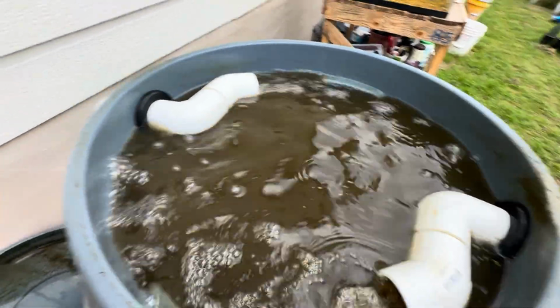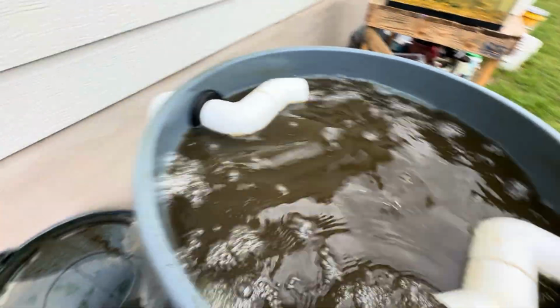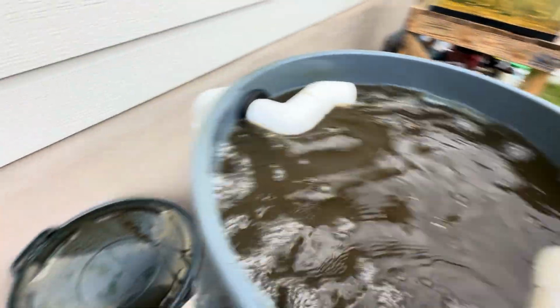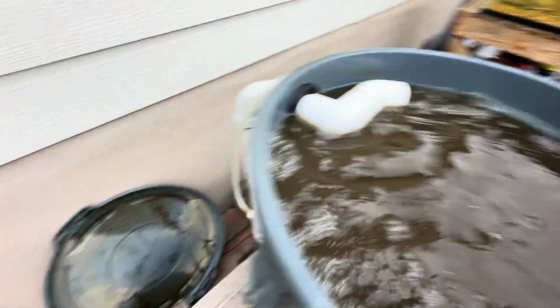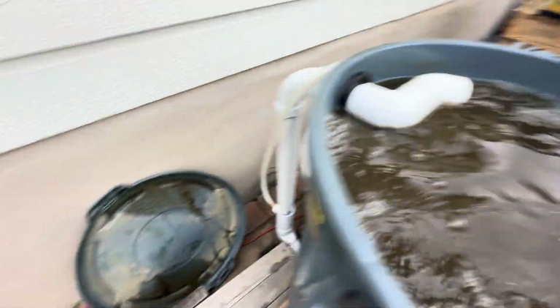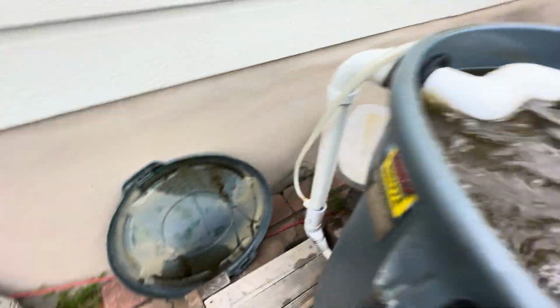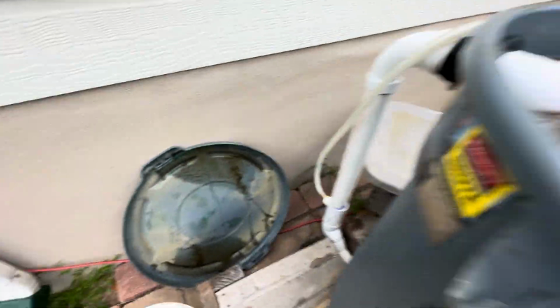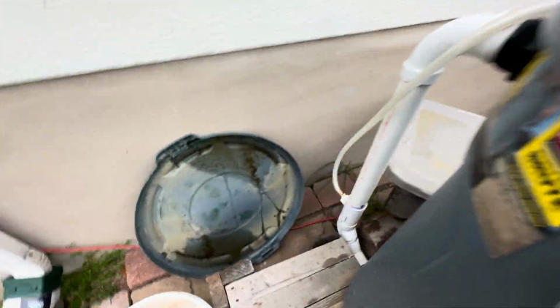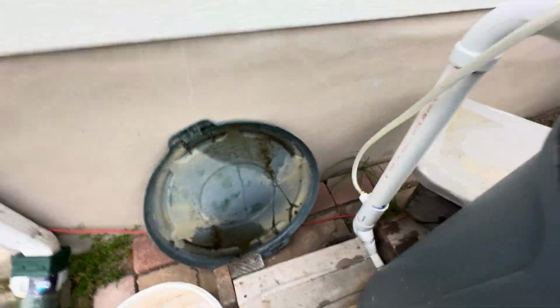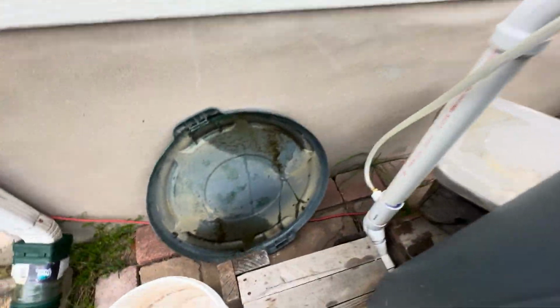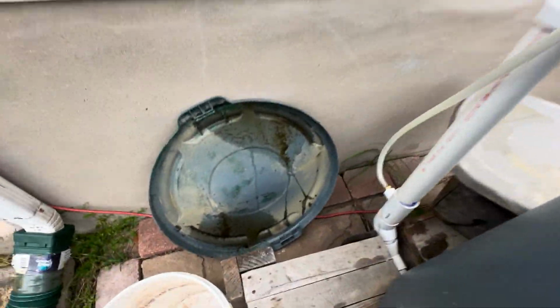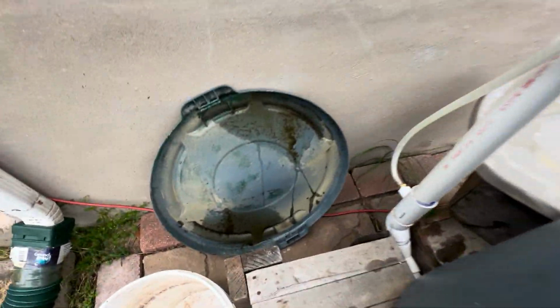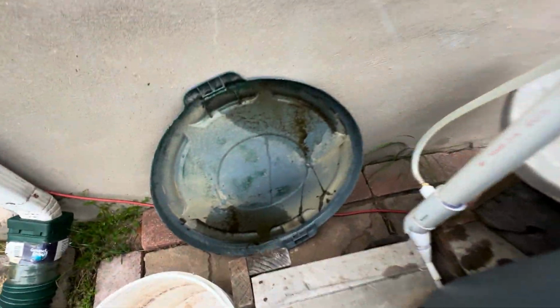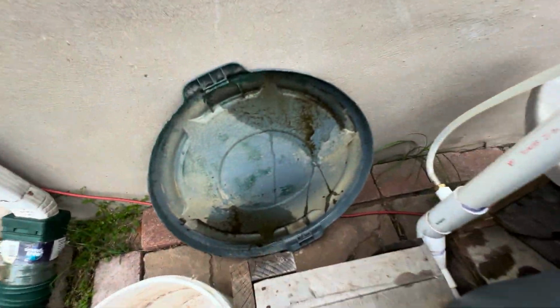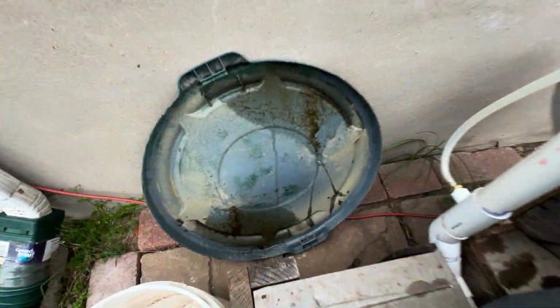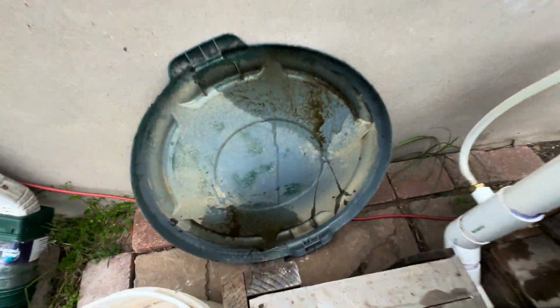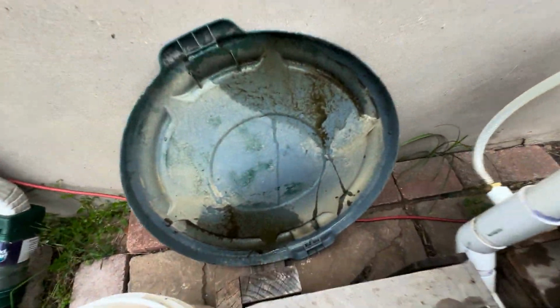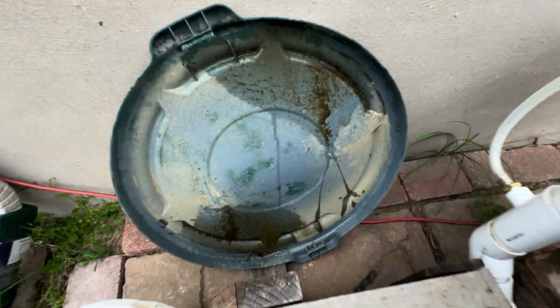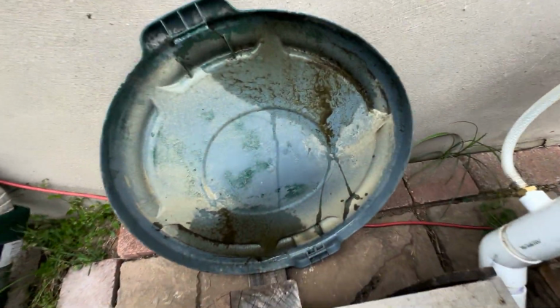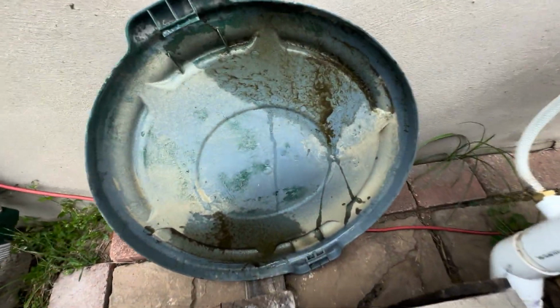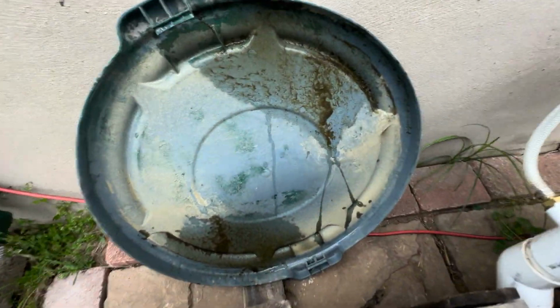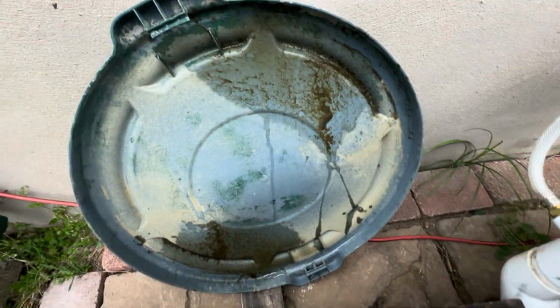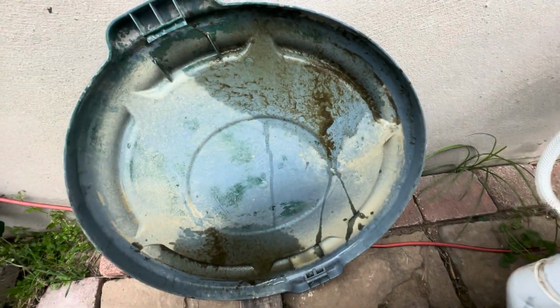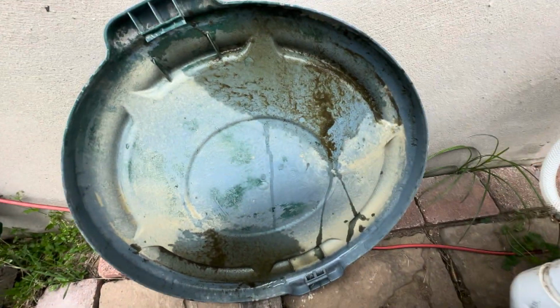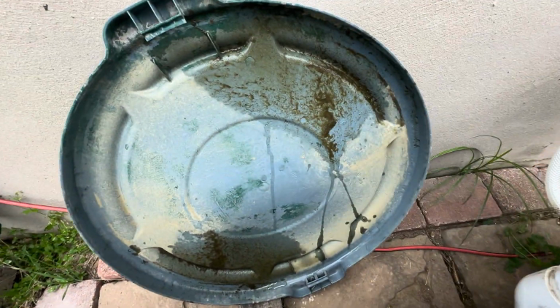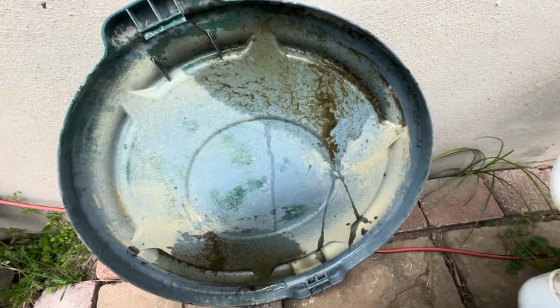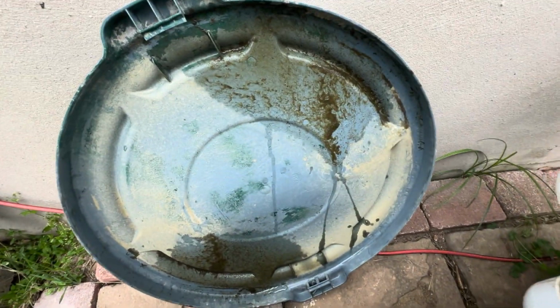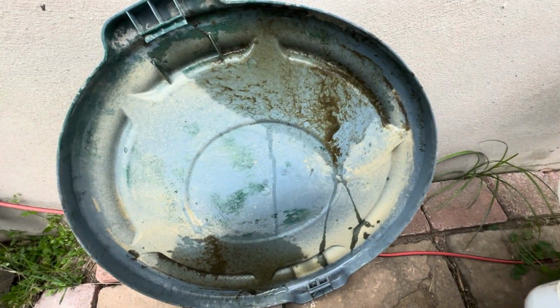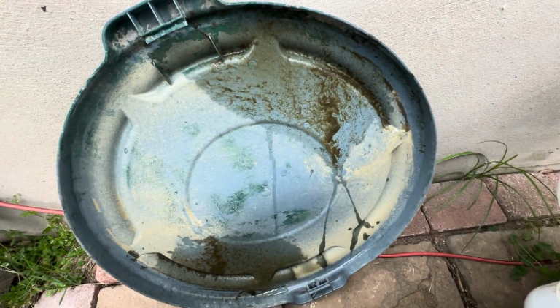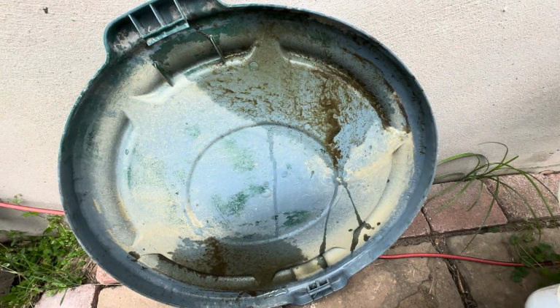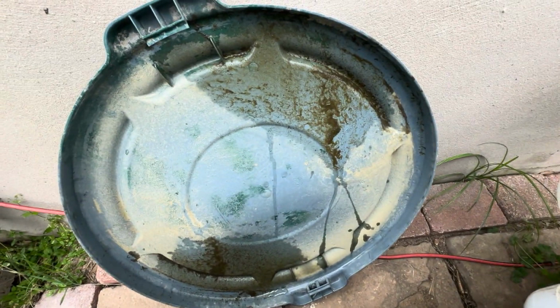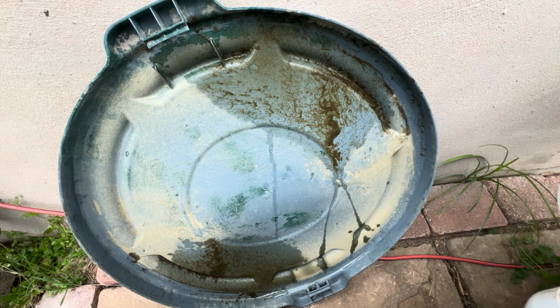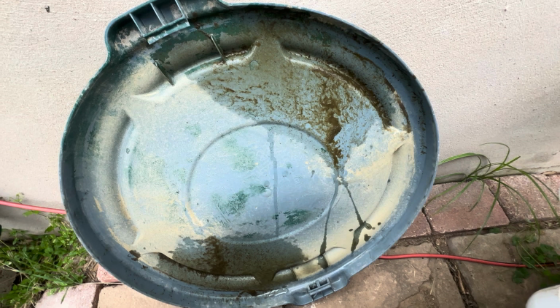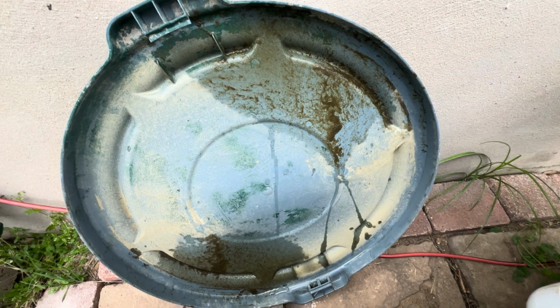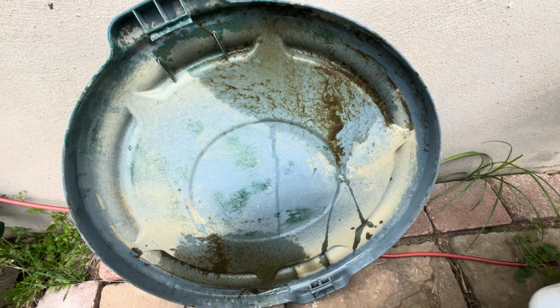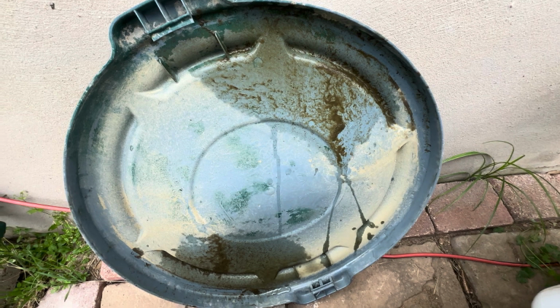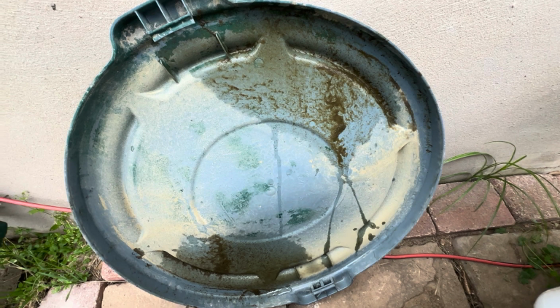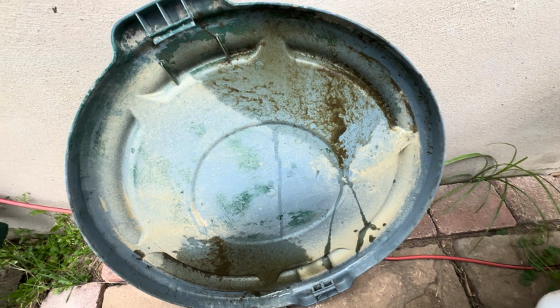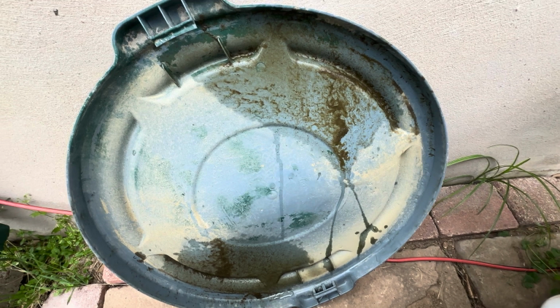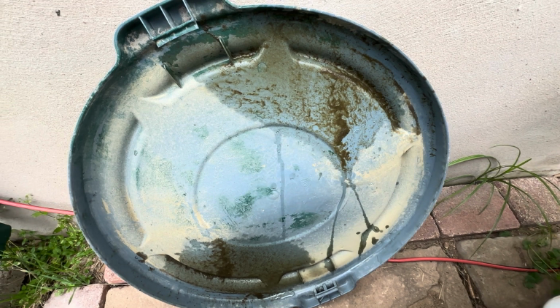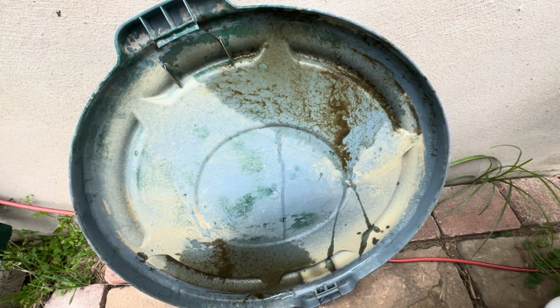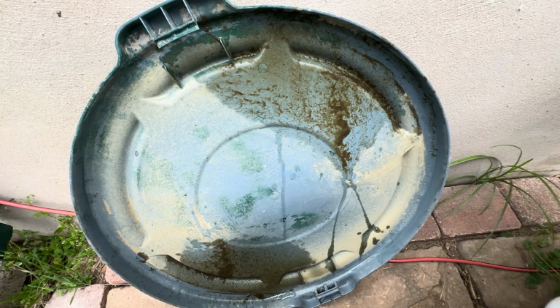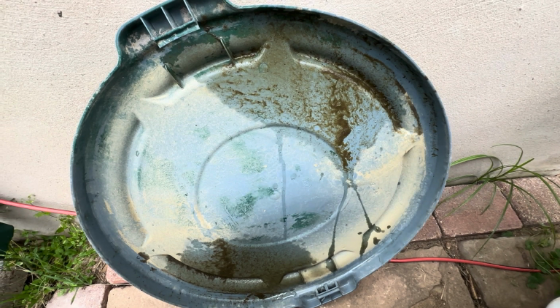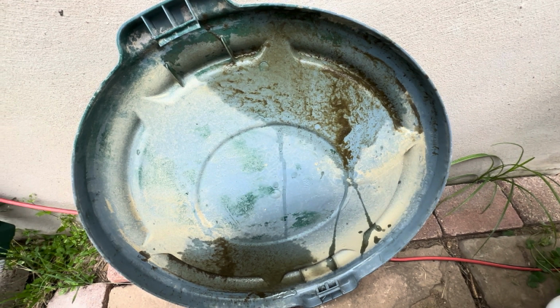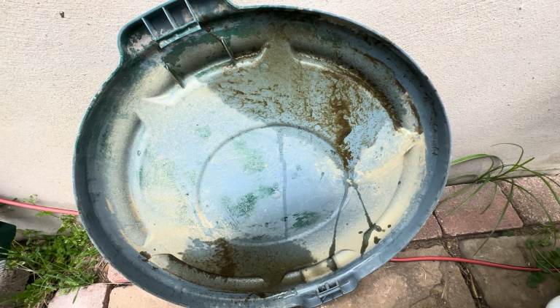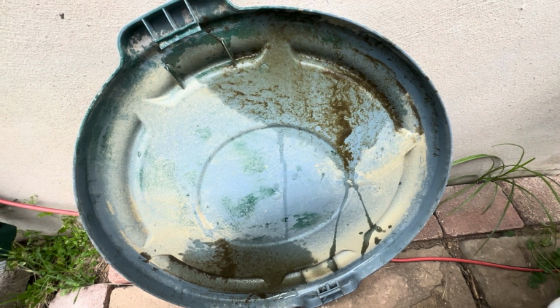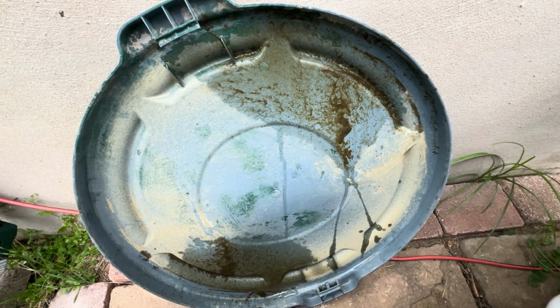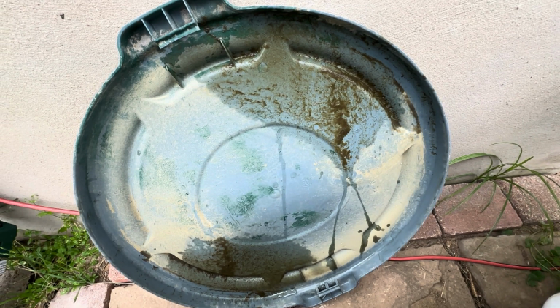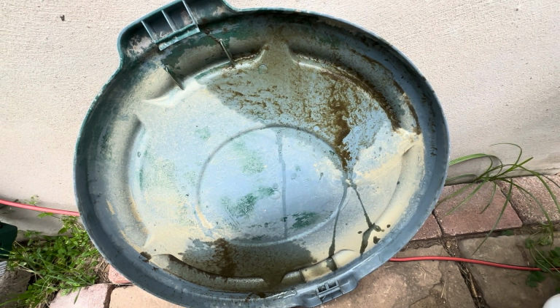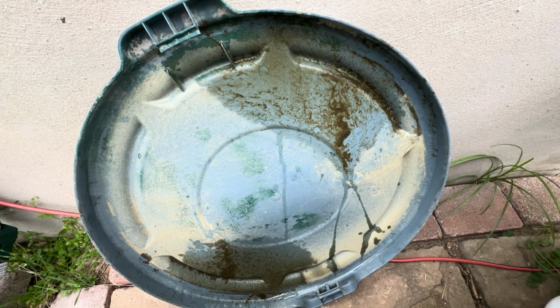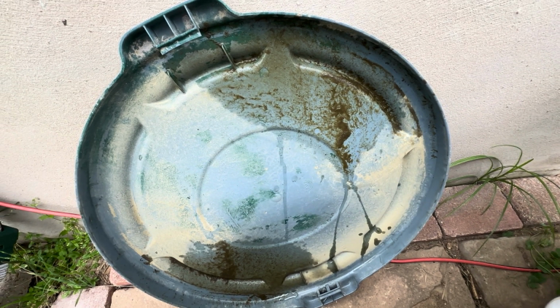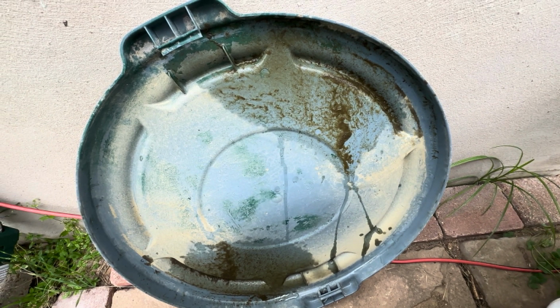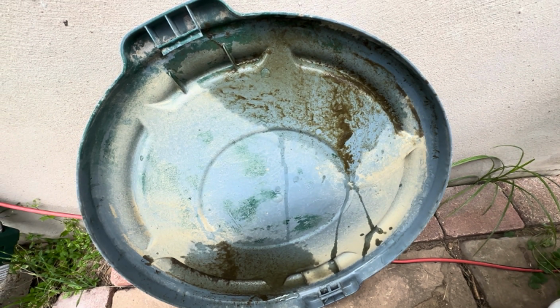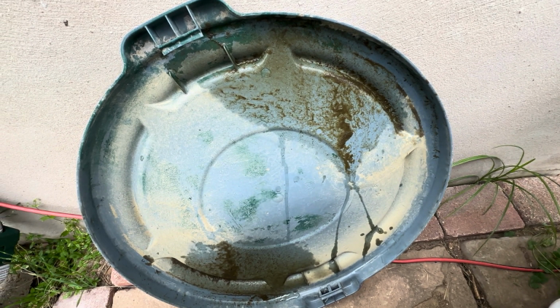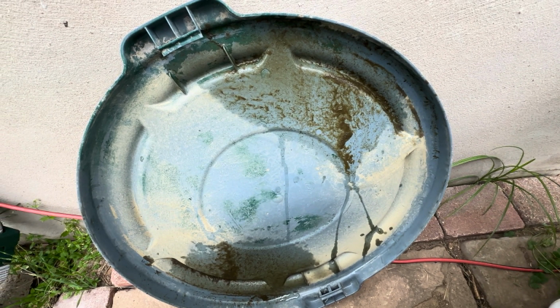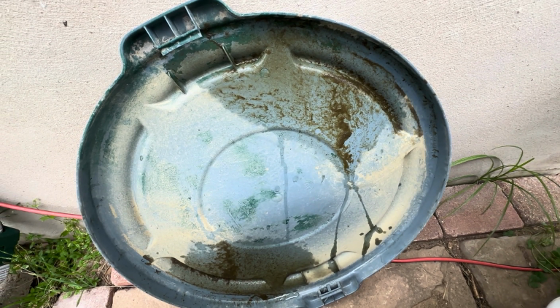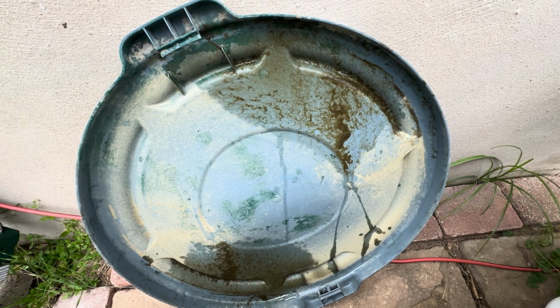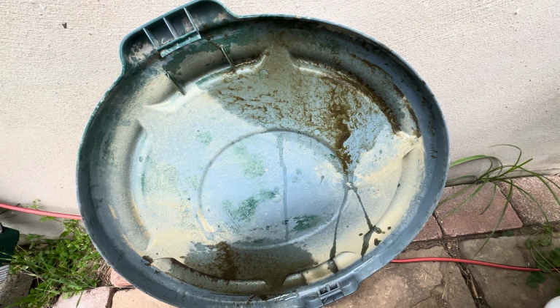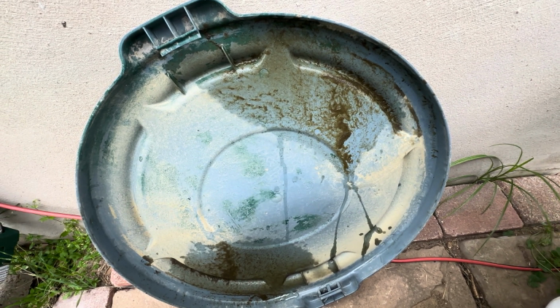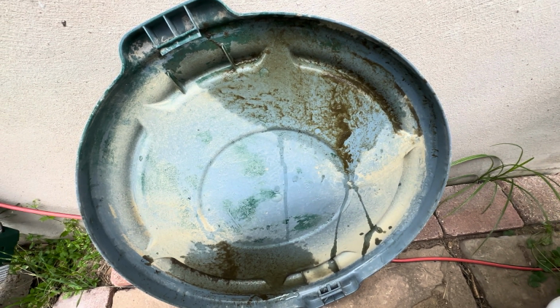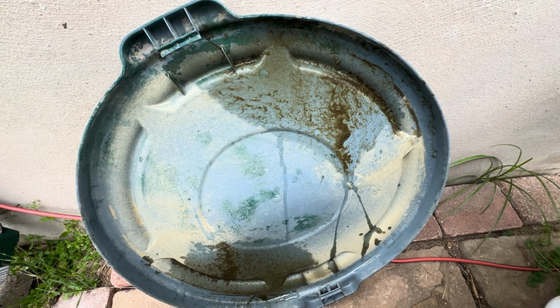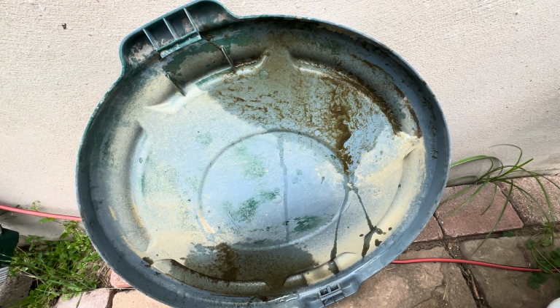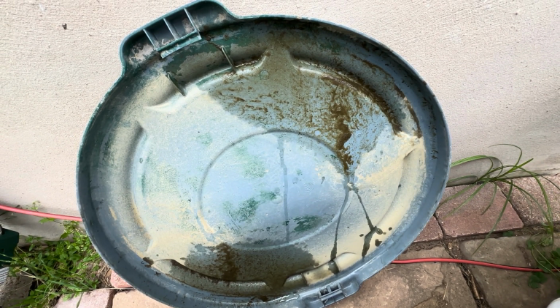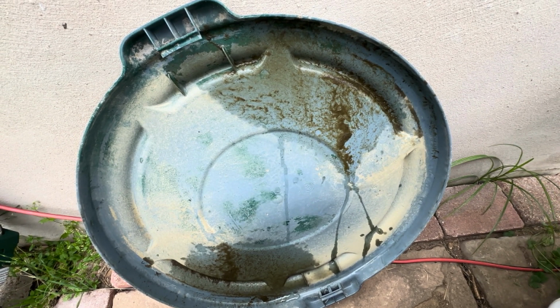Here's a small sample of the accumulation of solids on the lid. I will clean those off just with a brush.